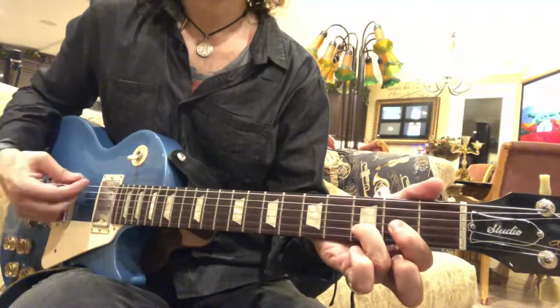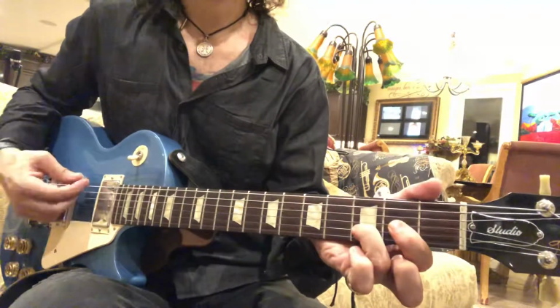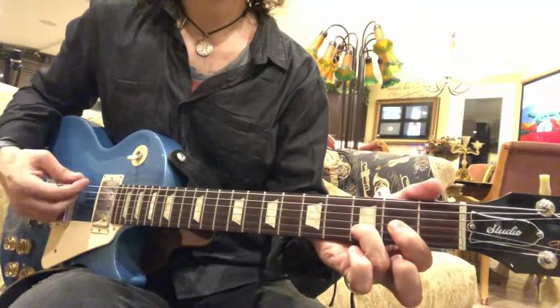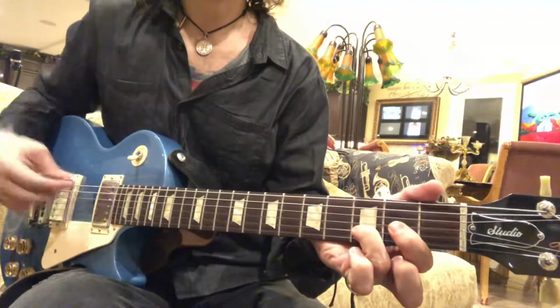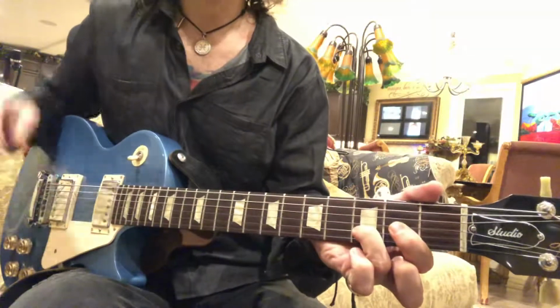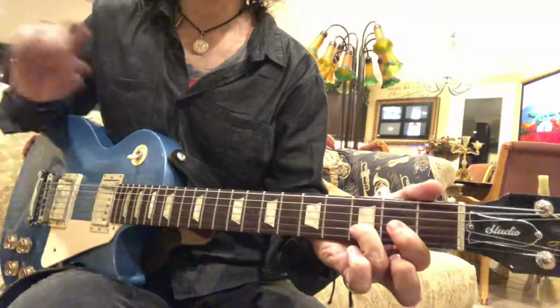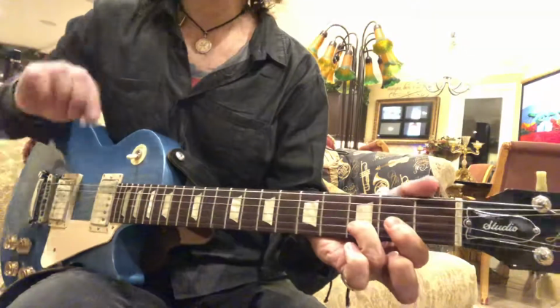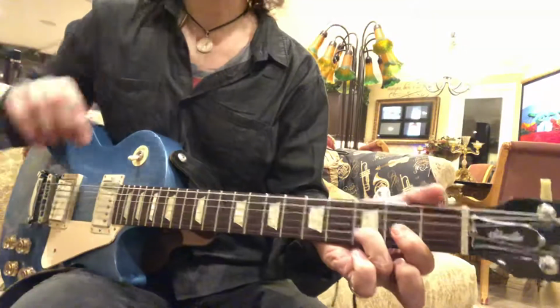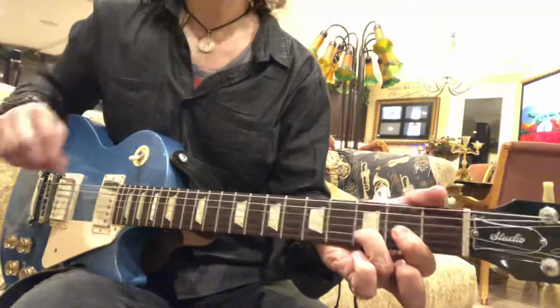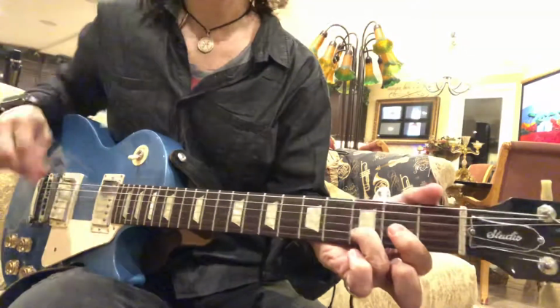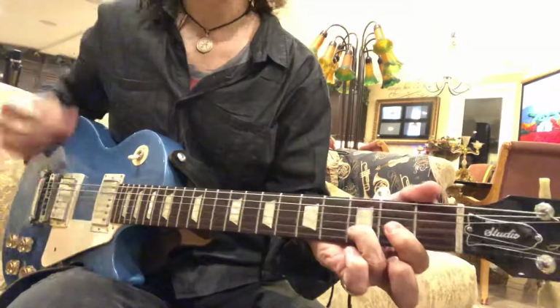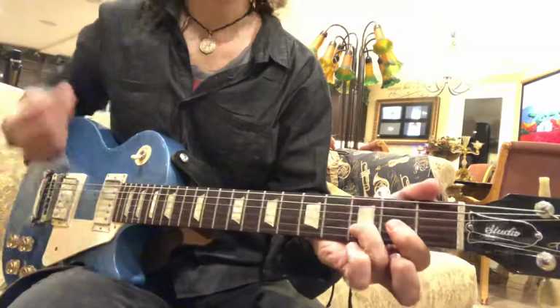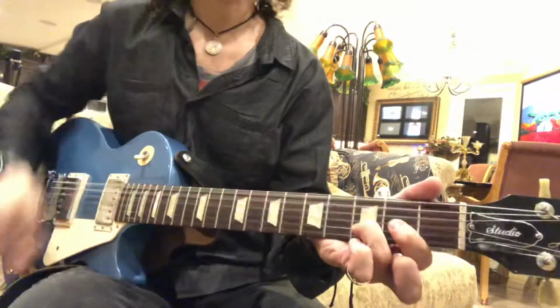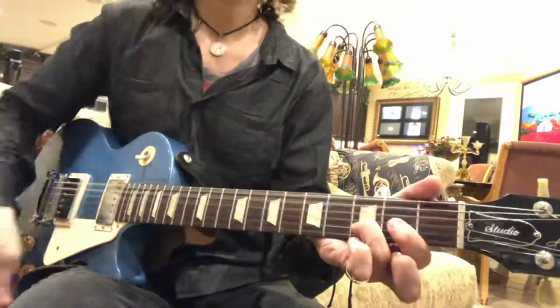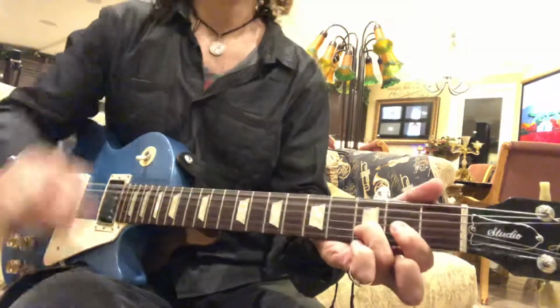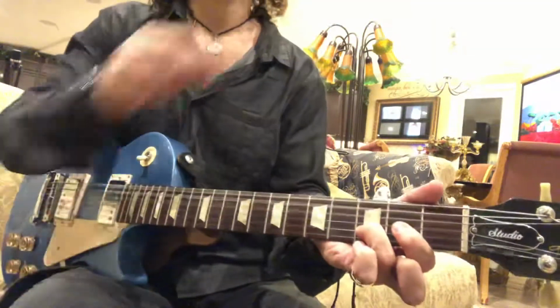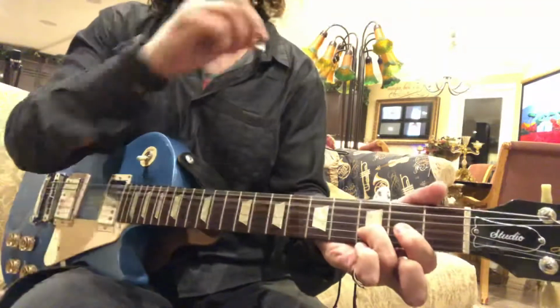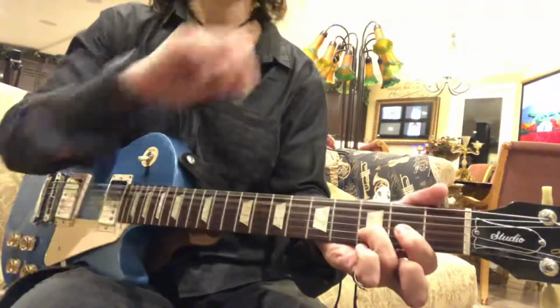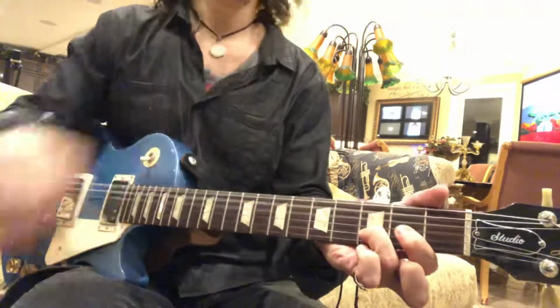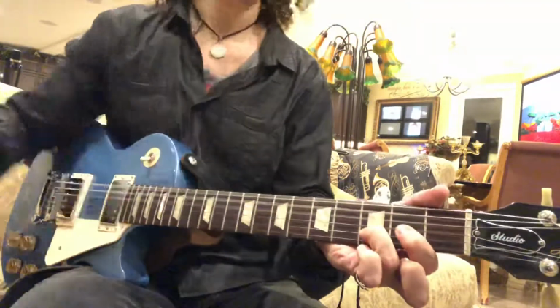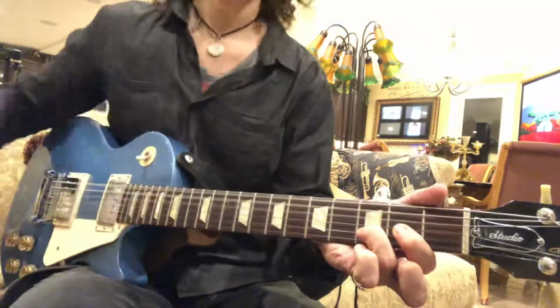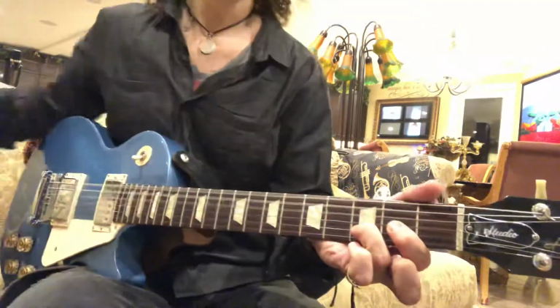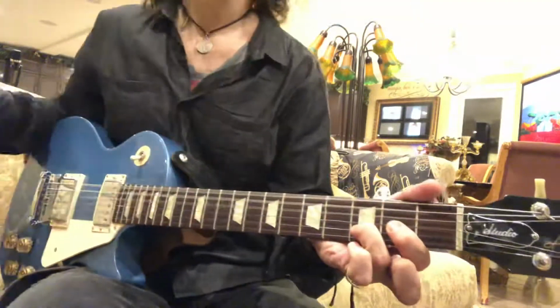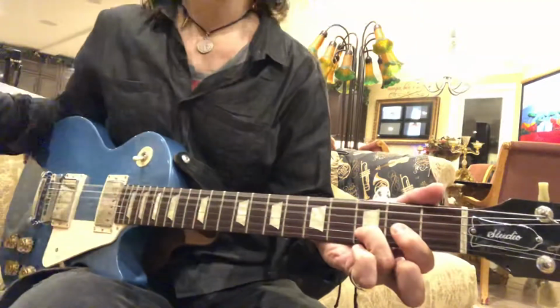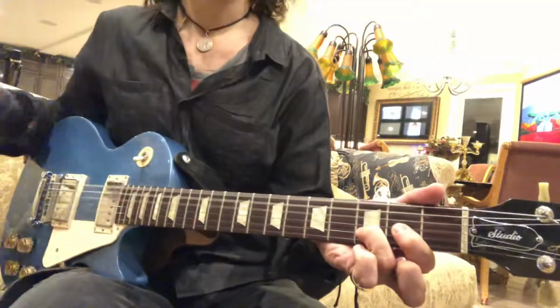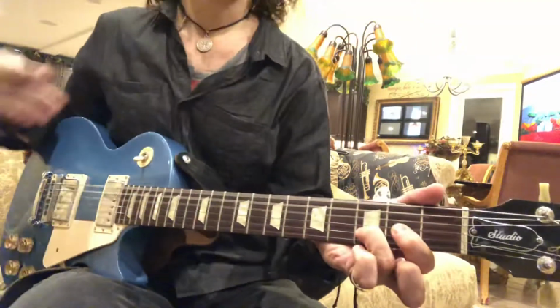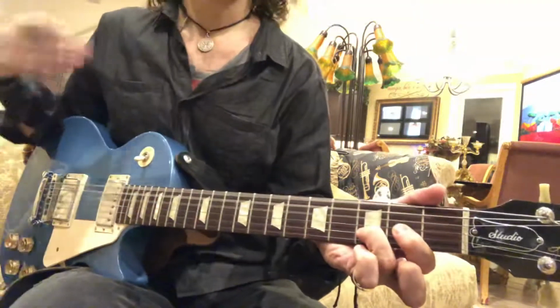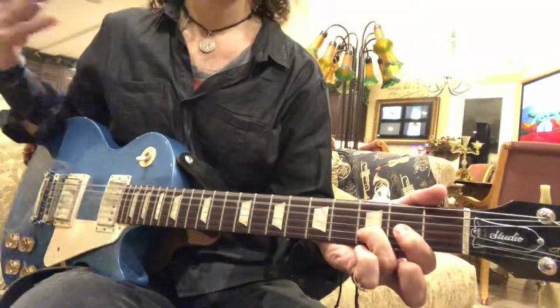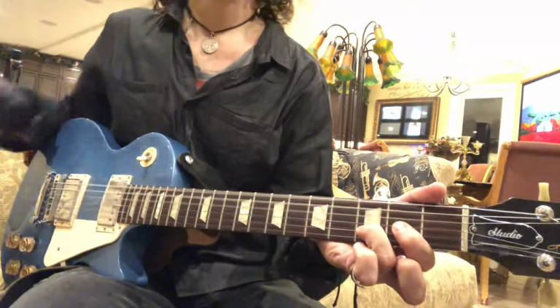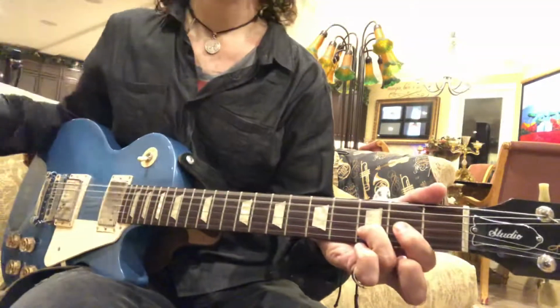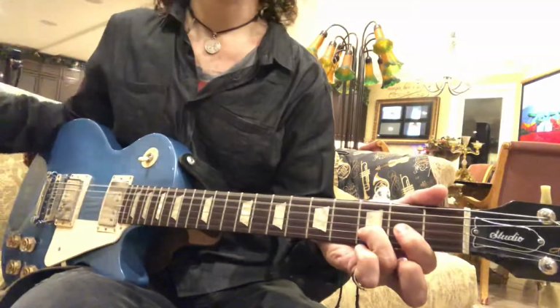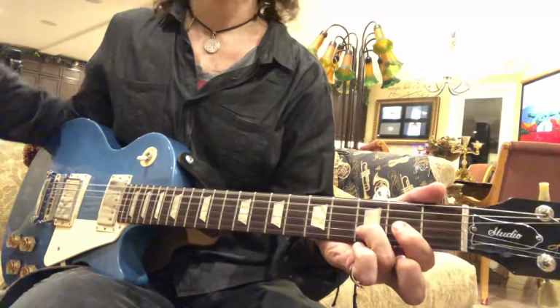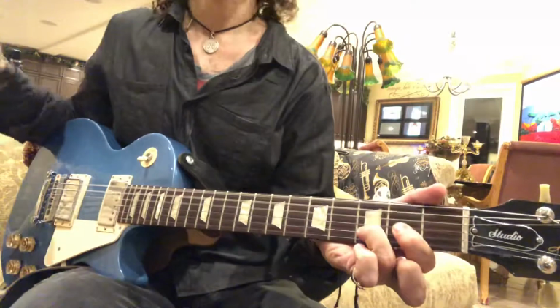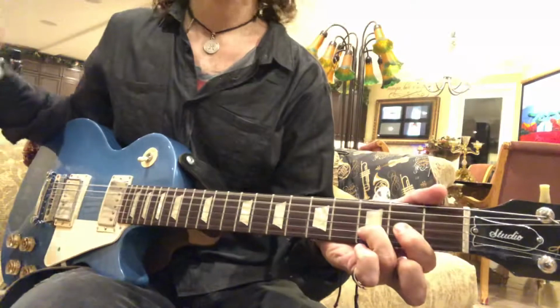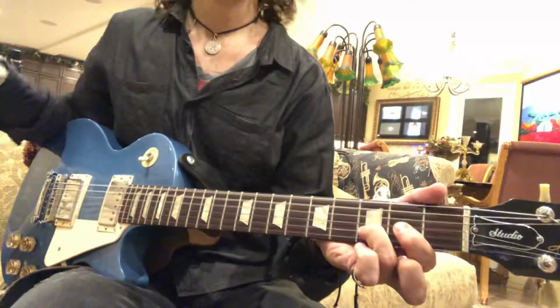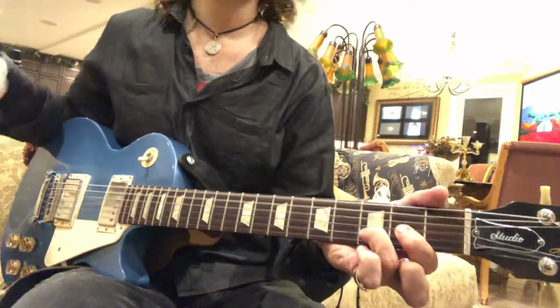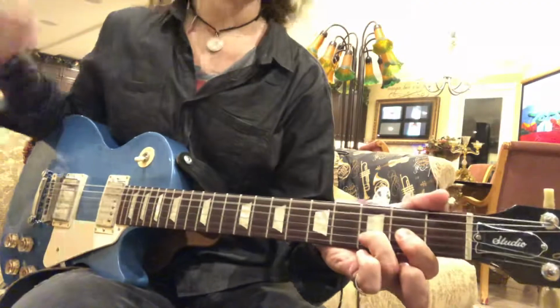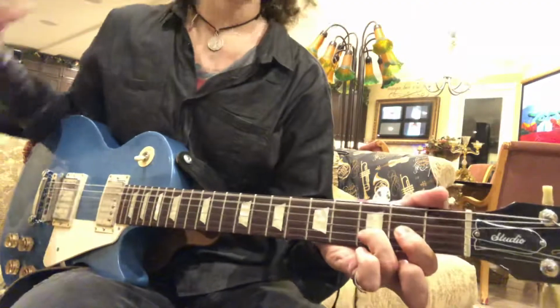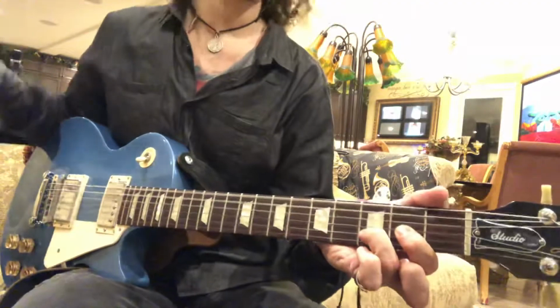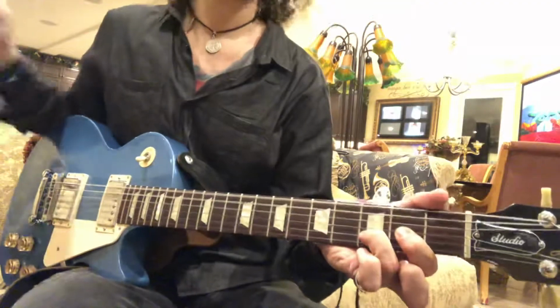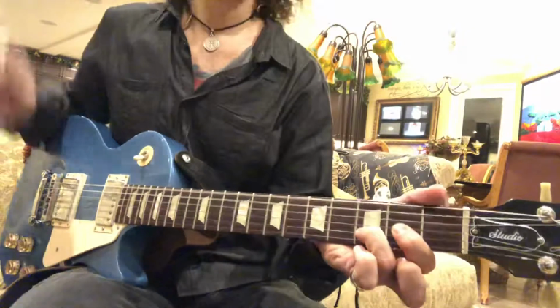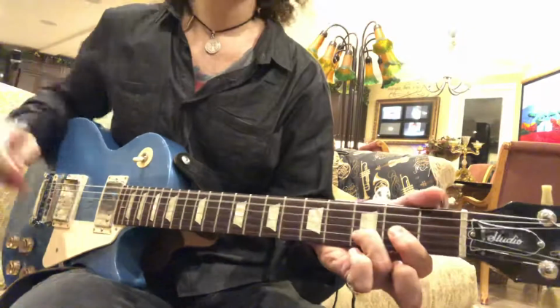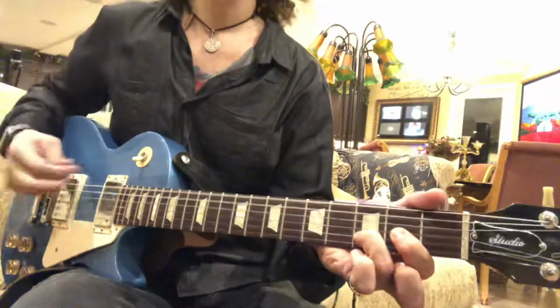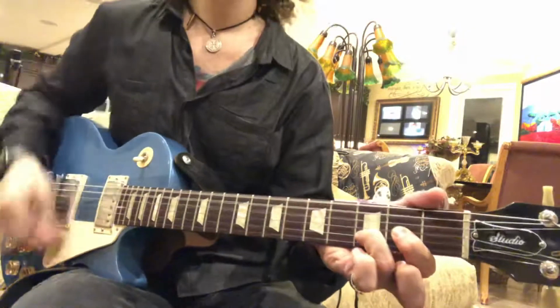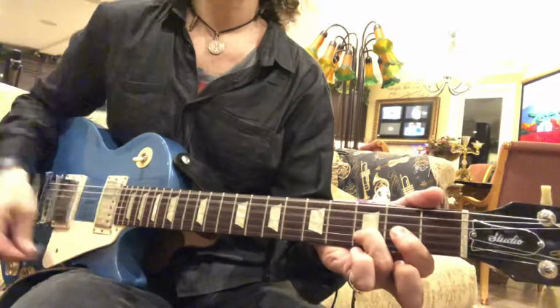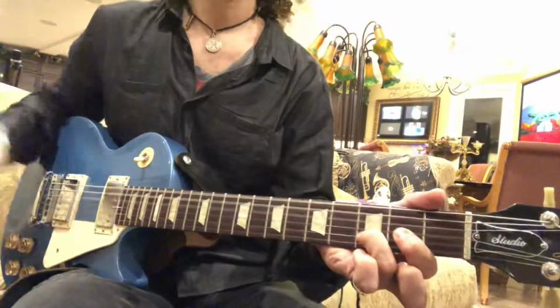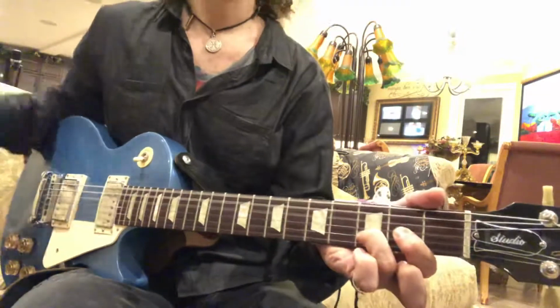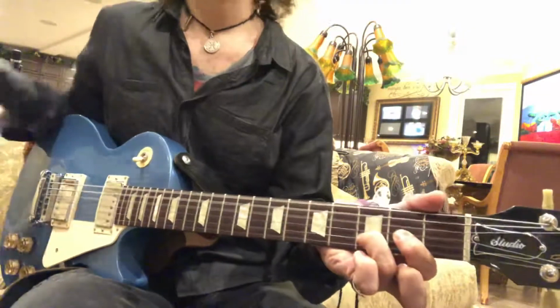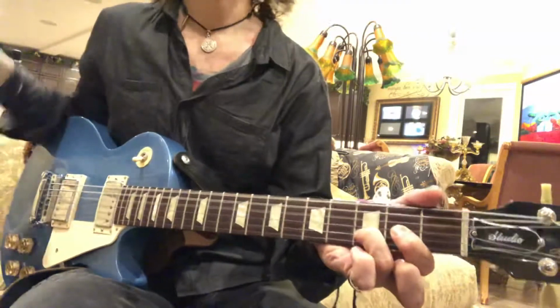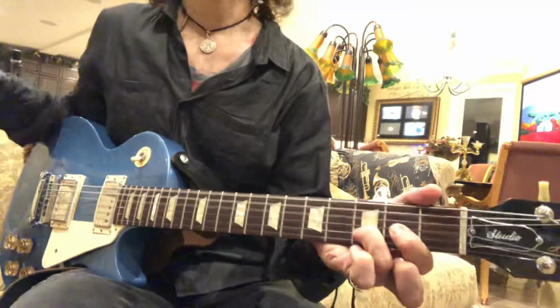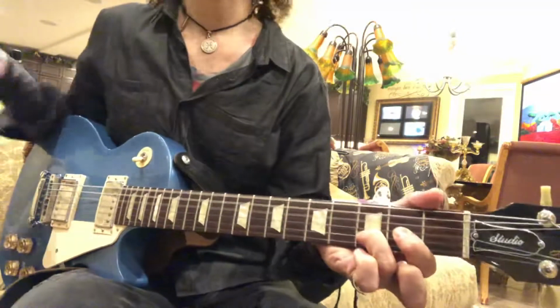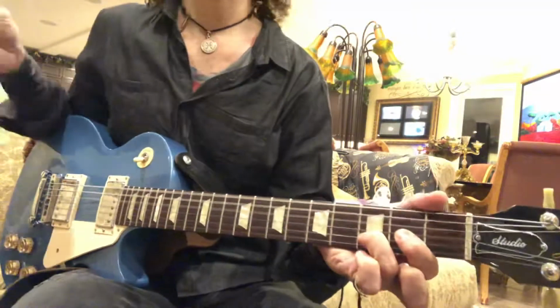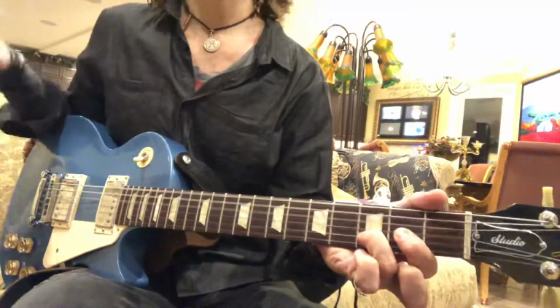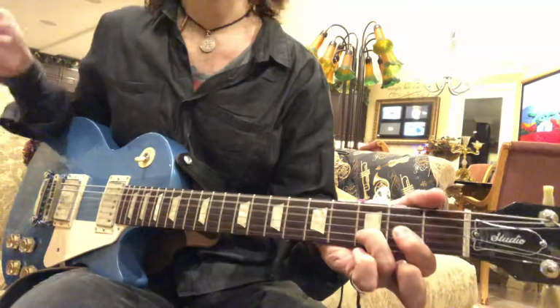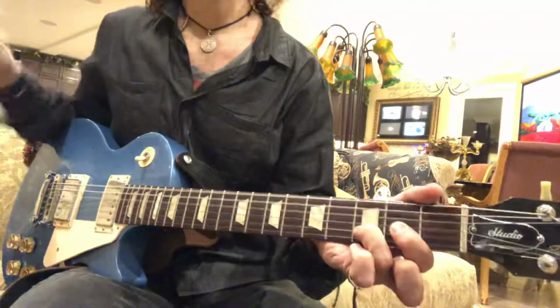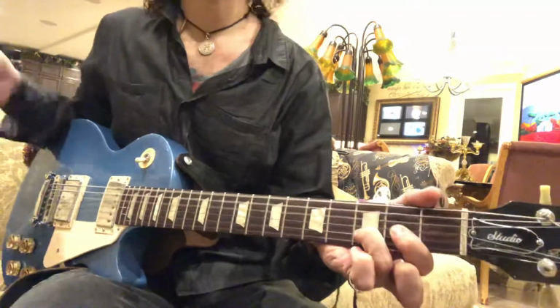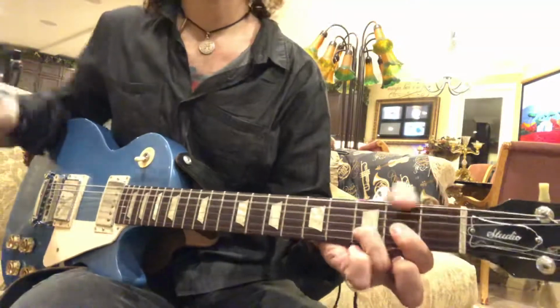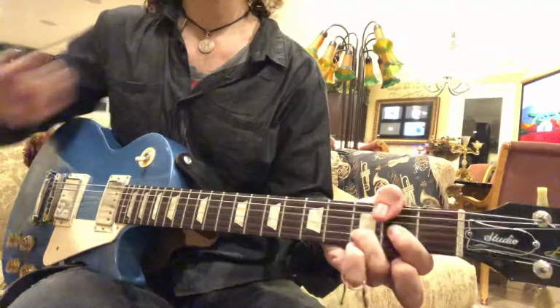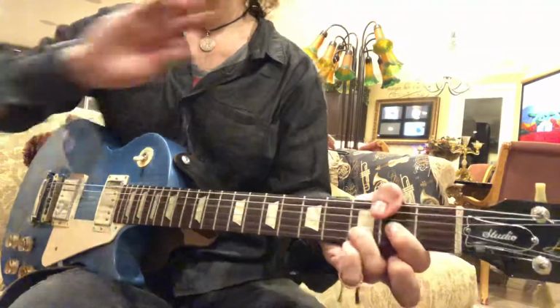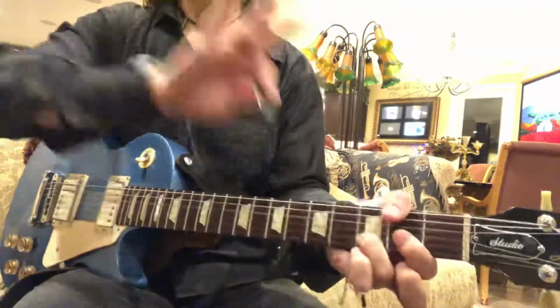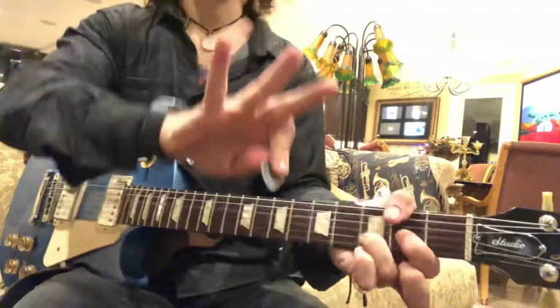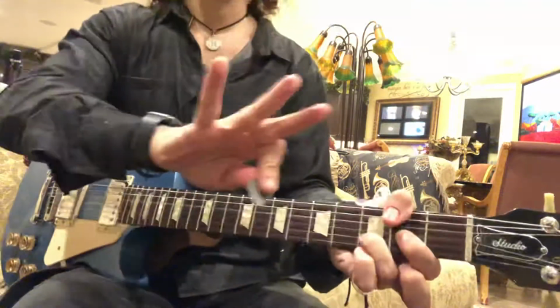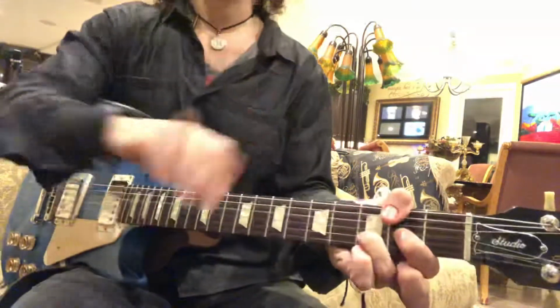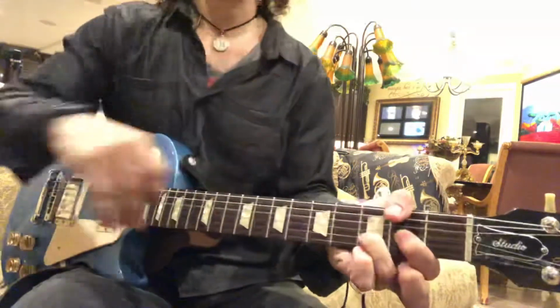Alright, so the first one, just hold them out. 3, 4, 1, 2, 3, 4, 2, 3, 4, 1, 2, 3, 4 — do four of those.